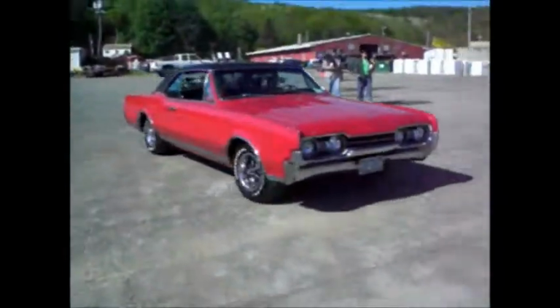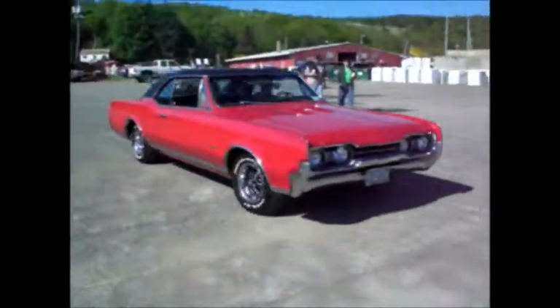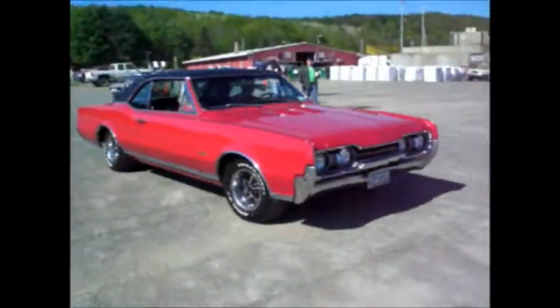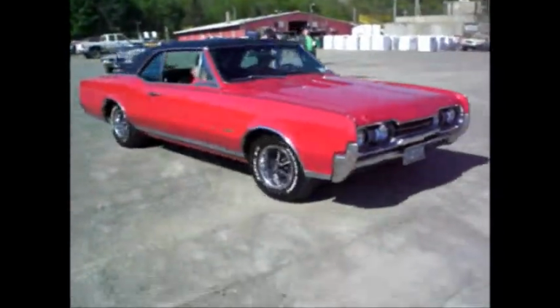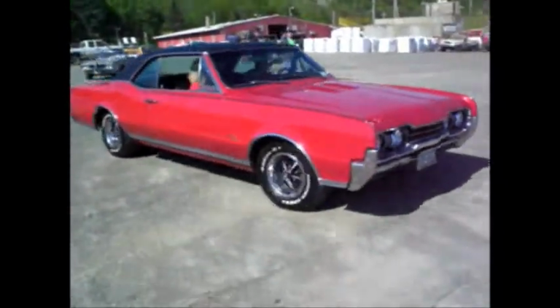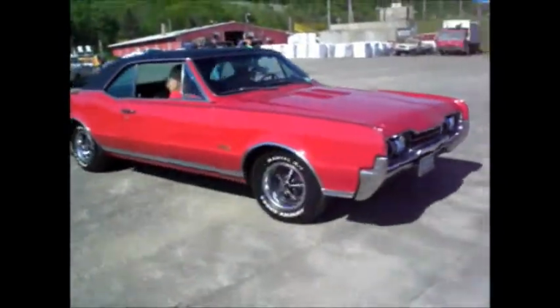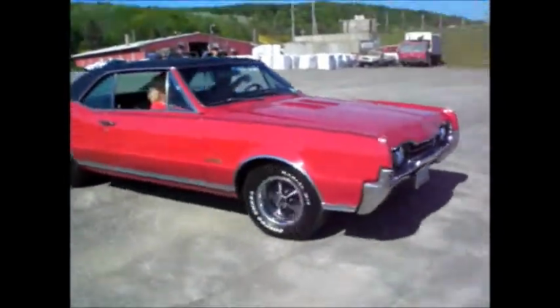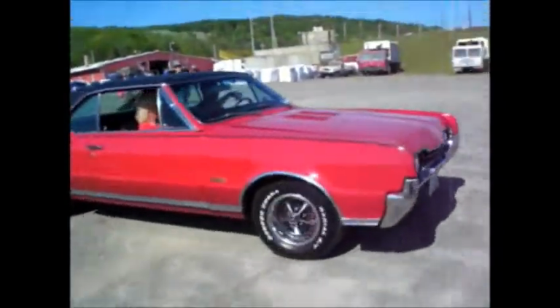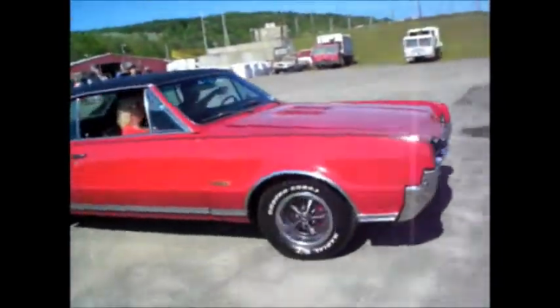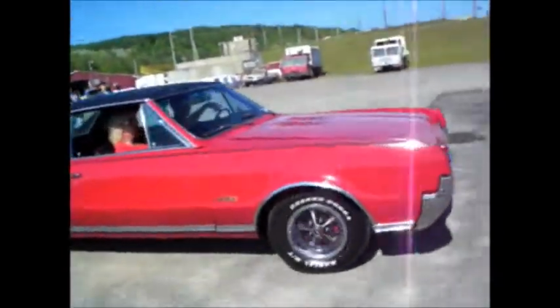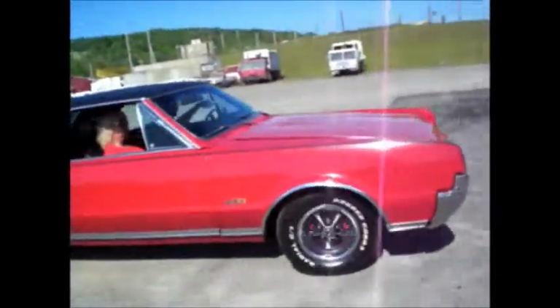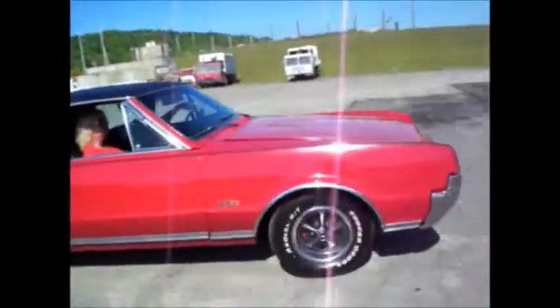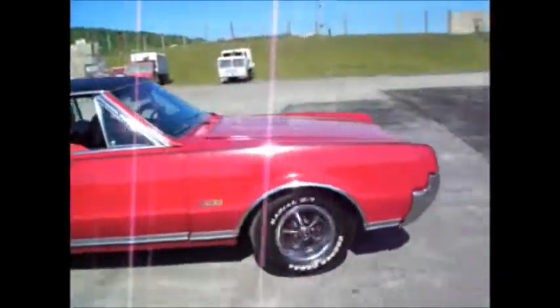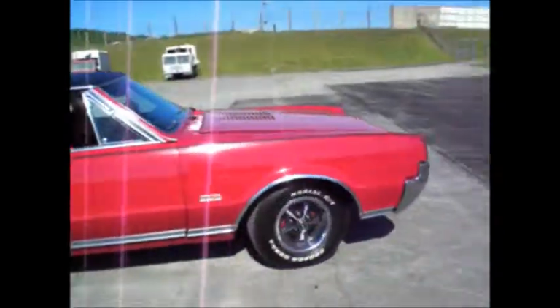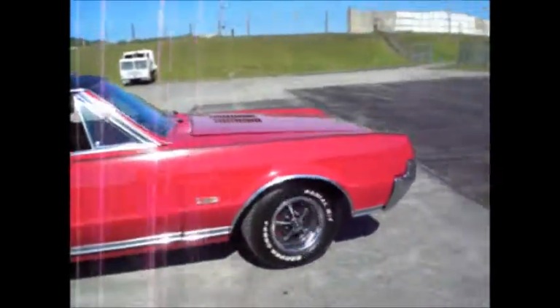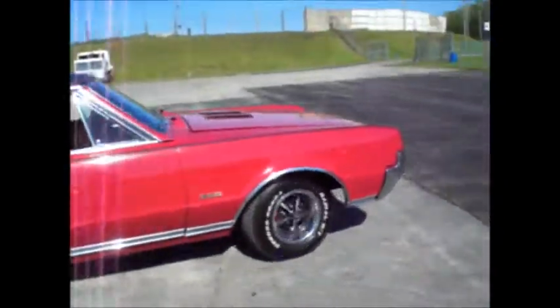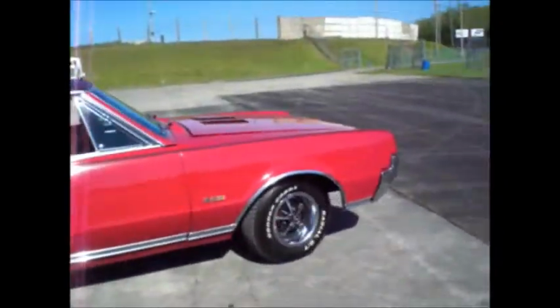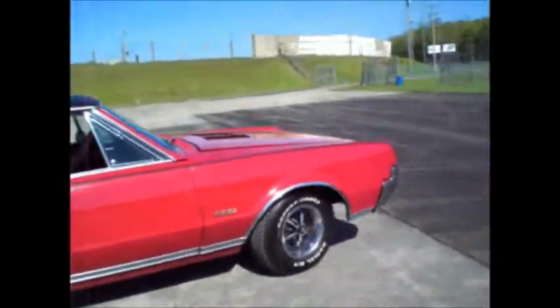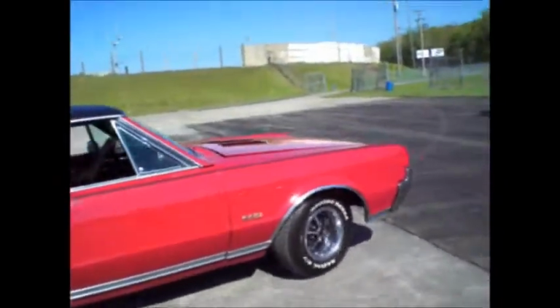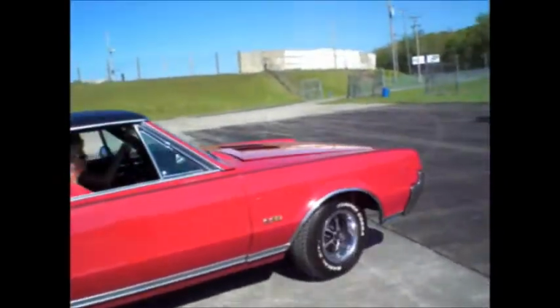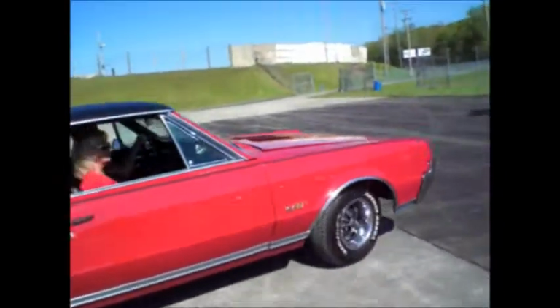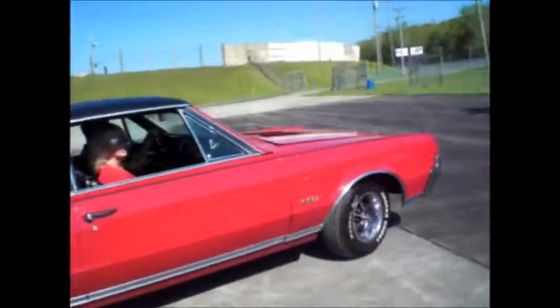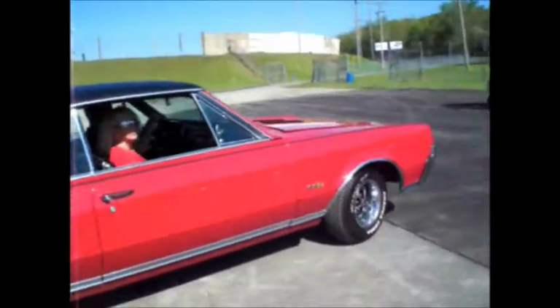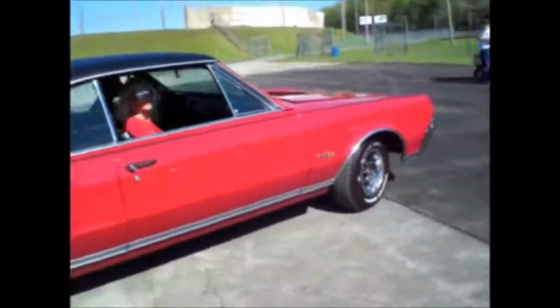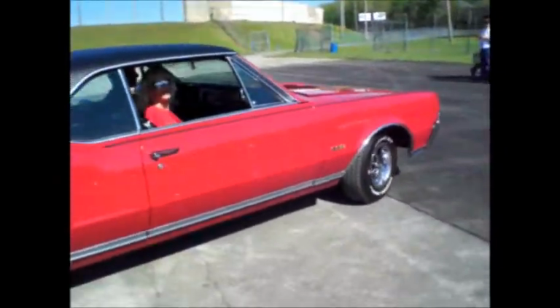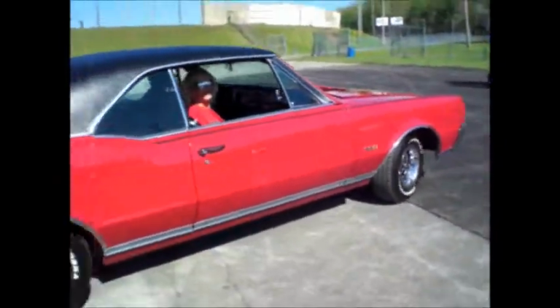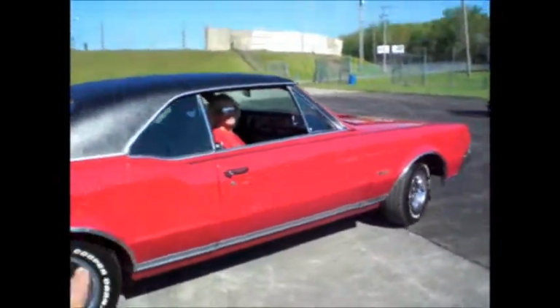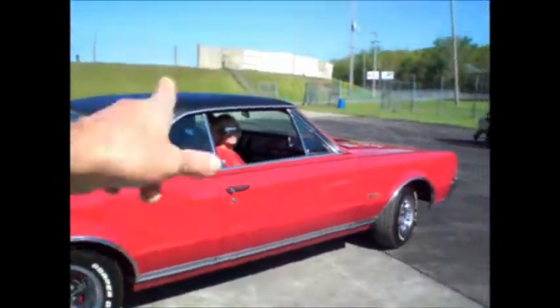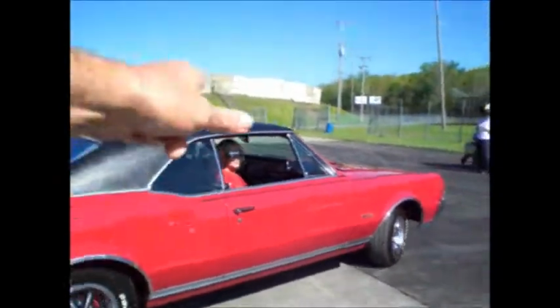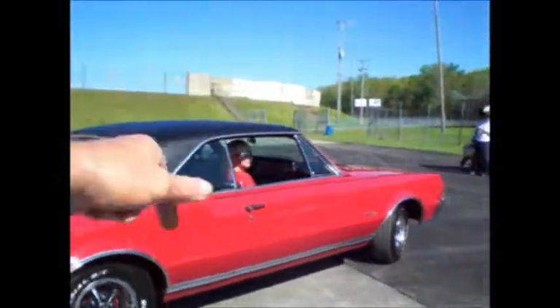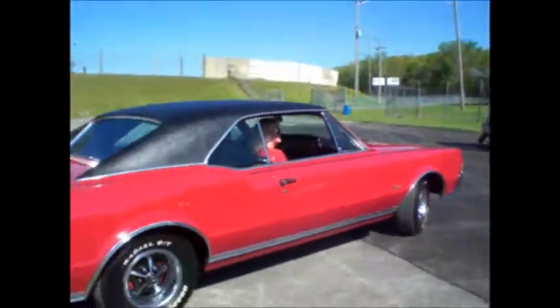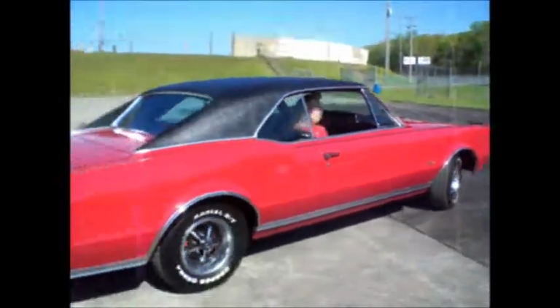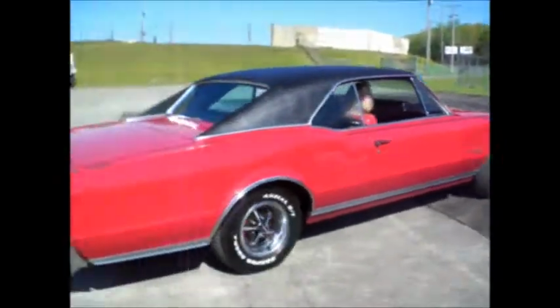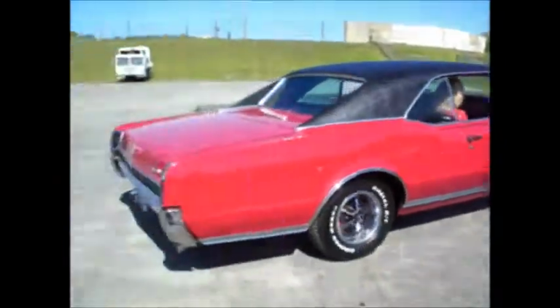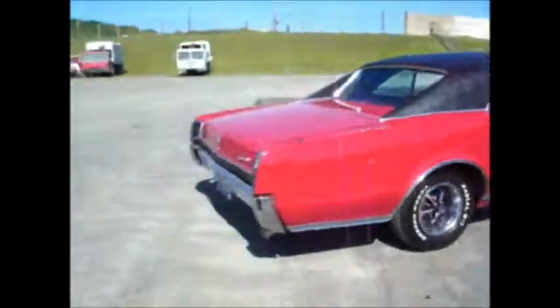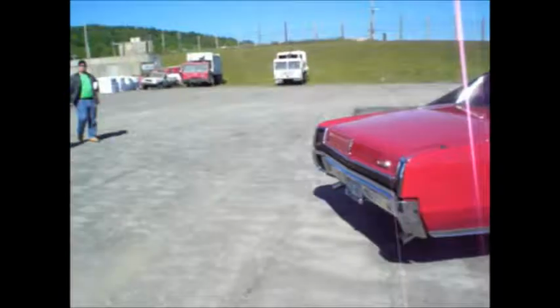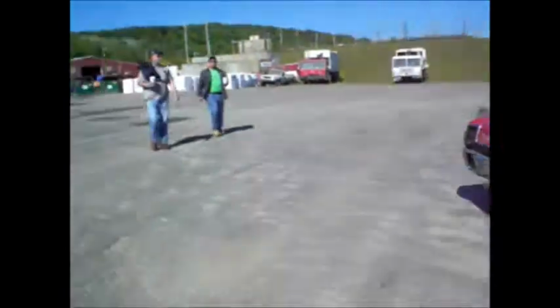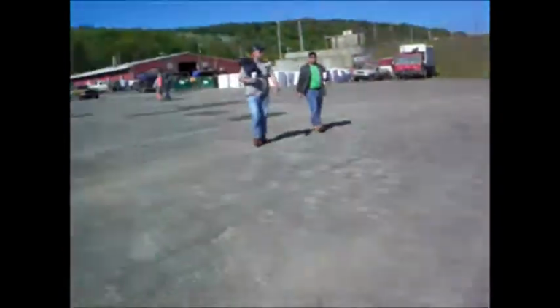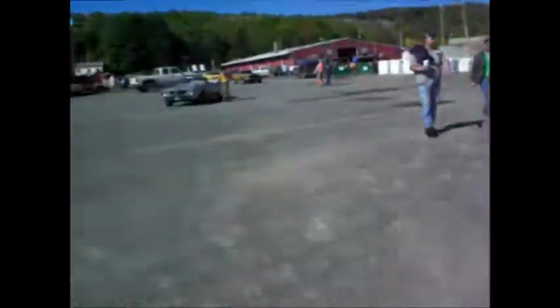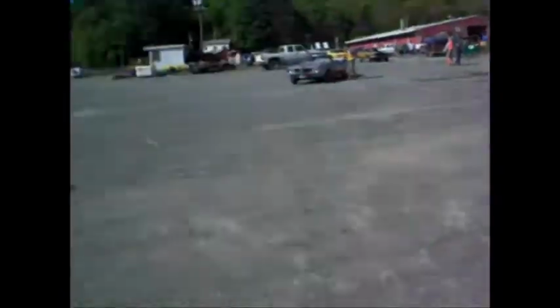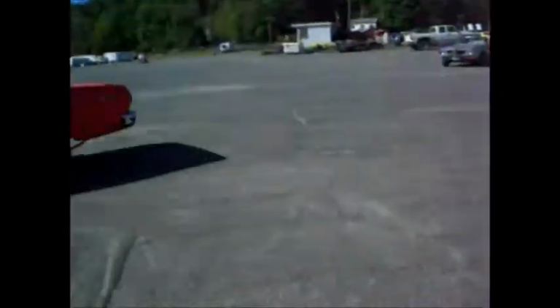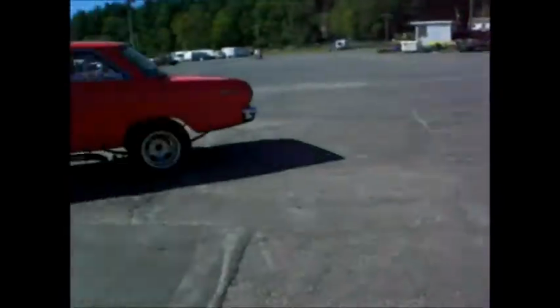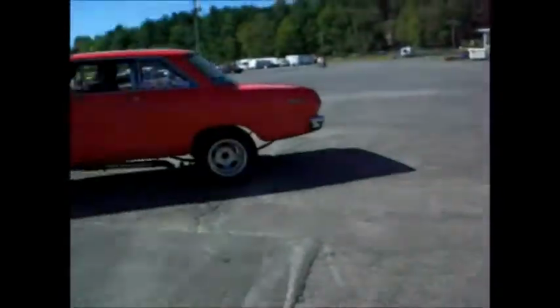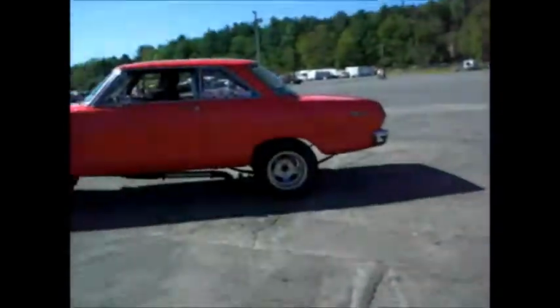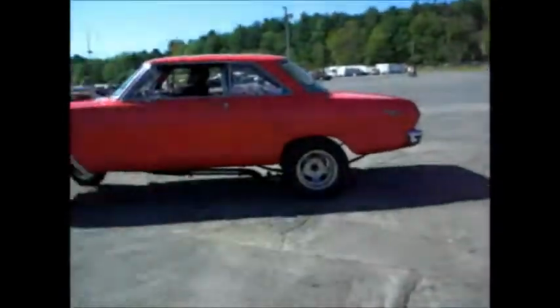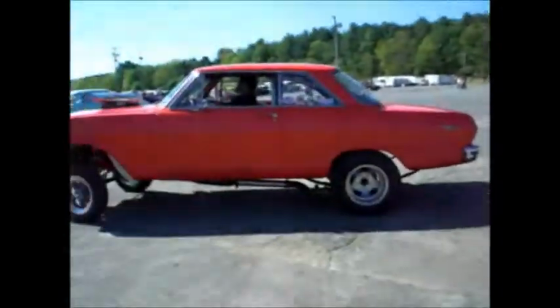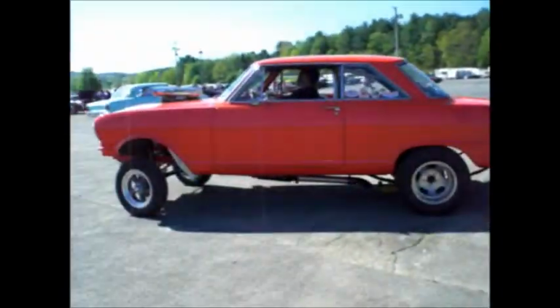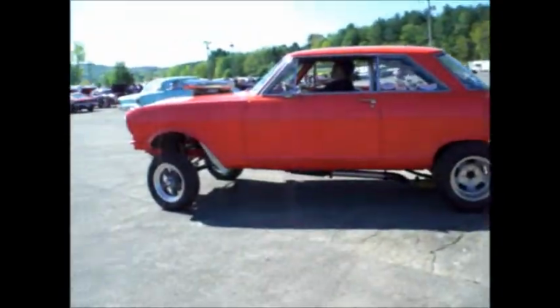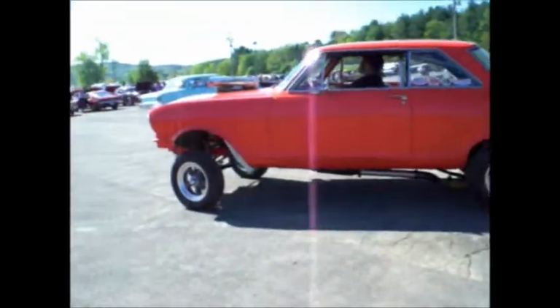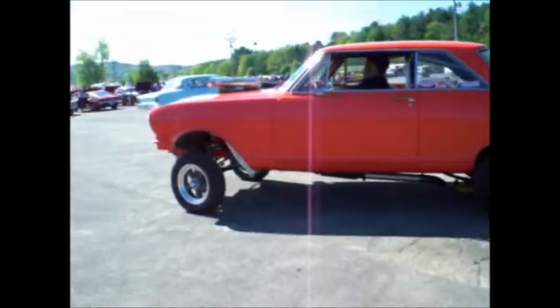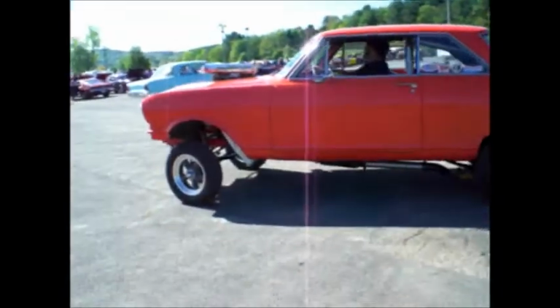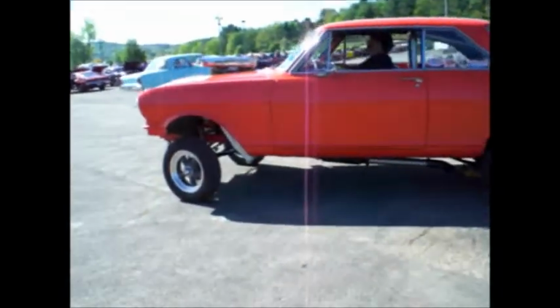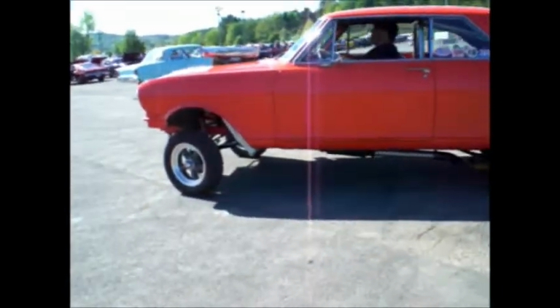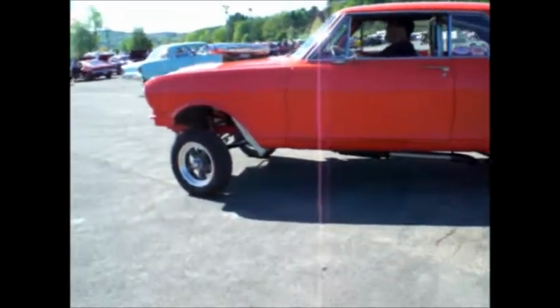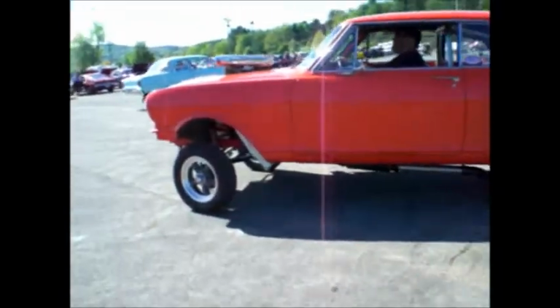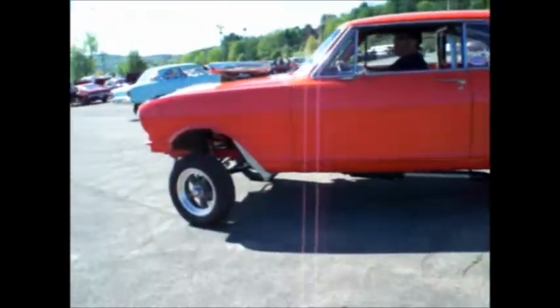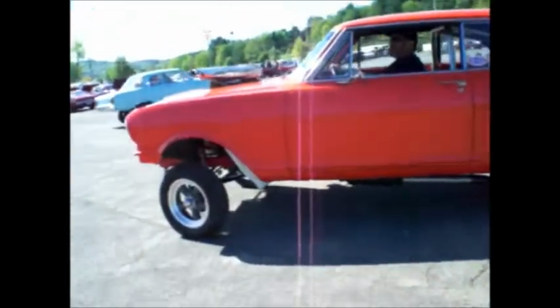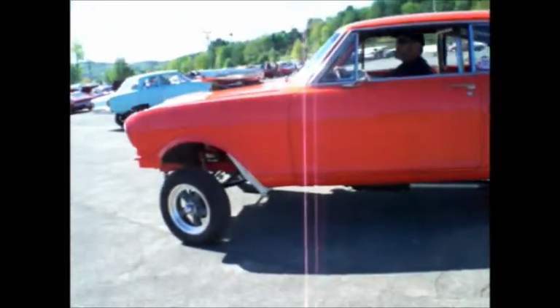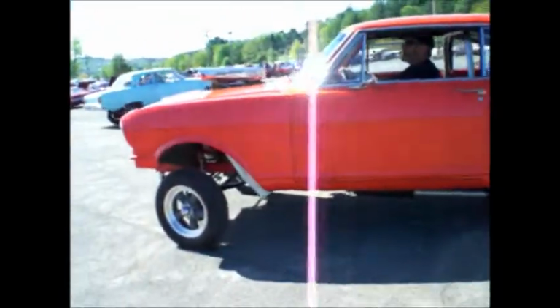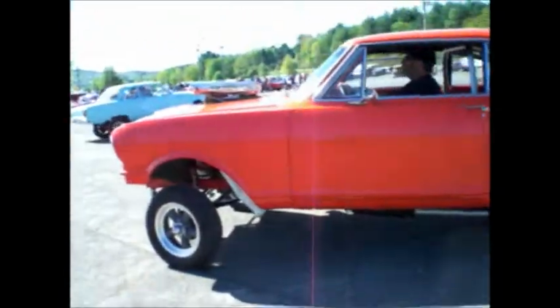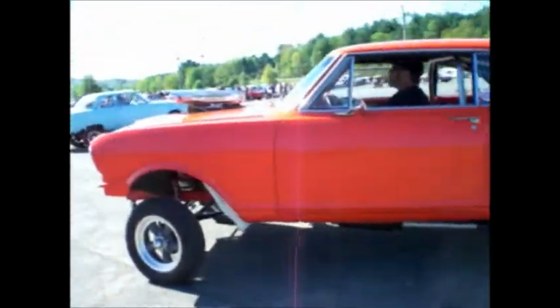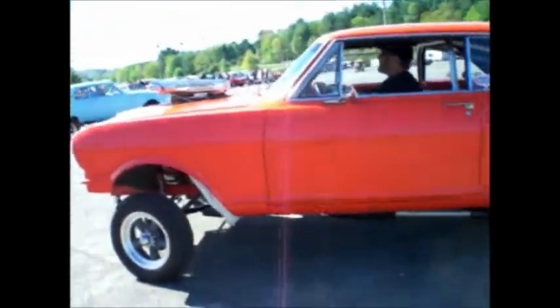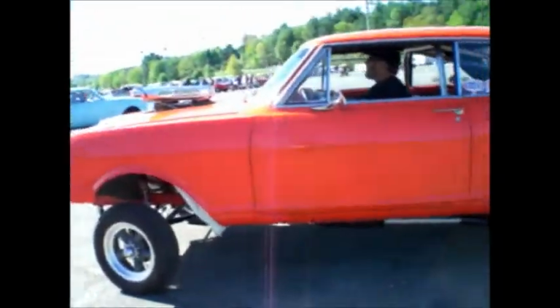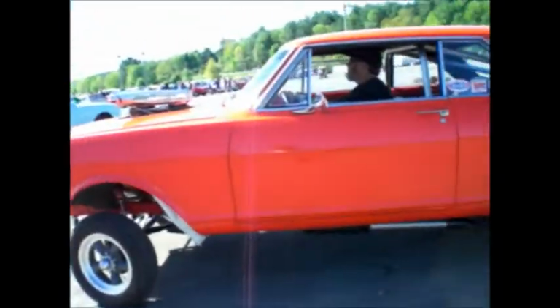Beautiful. We love it. Oldsmobile. Perfect. 67, 442, Nova.